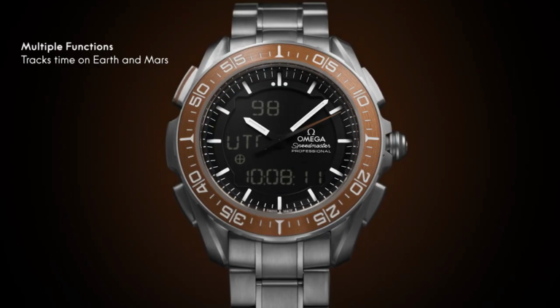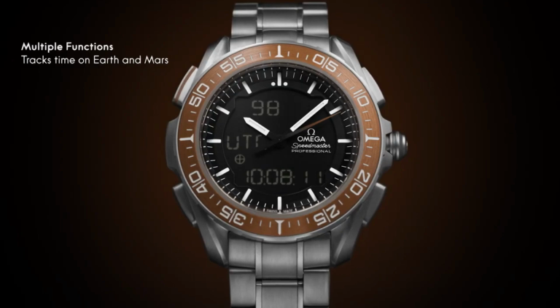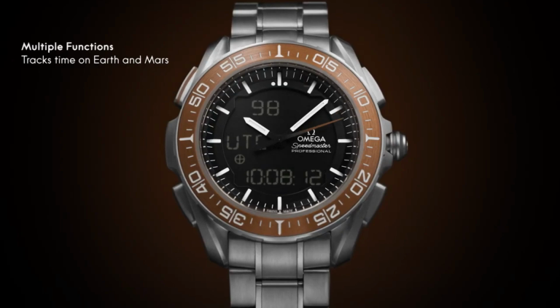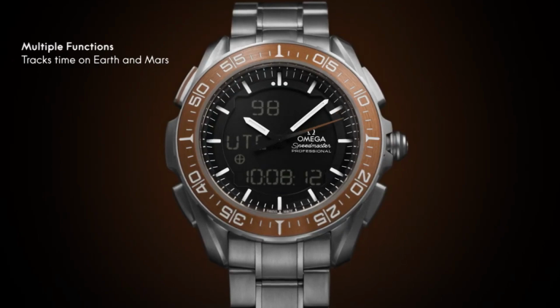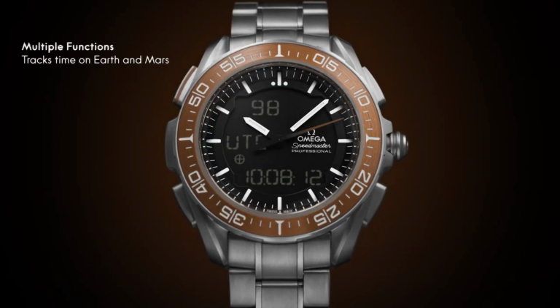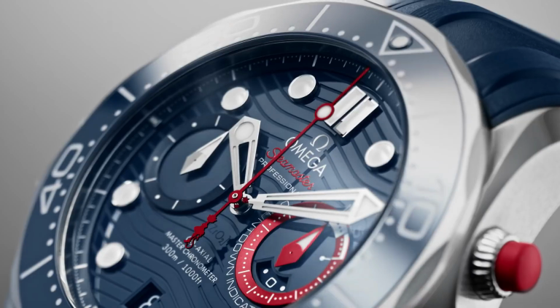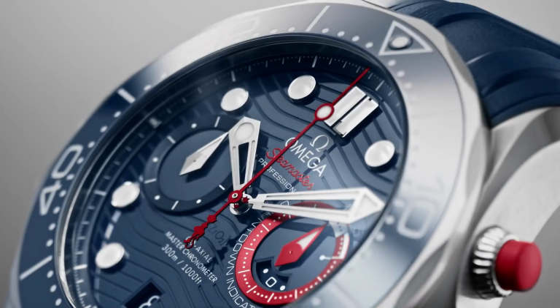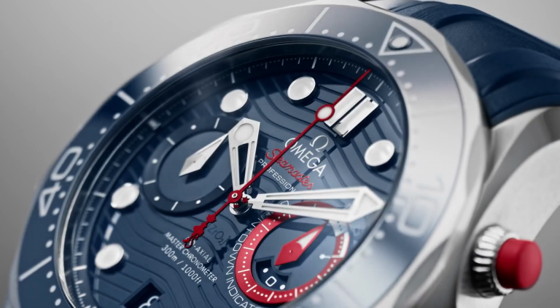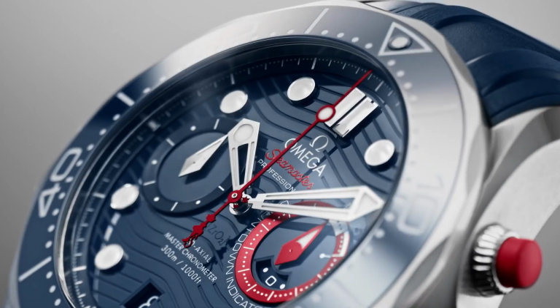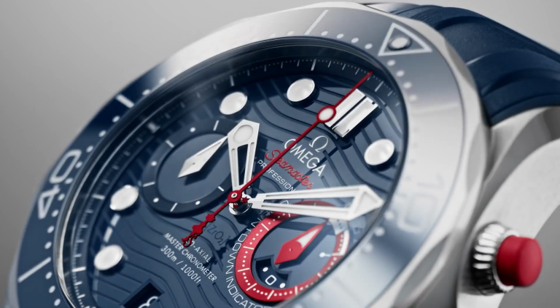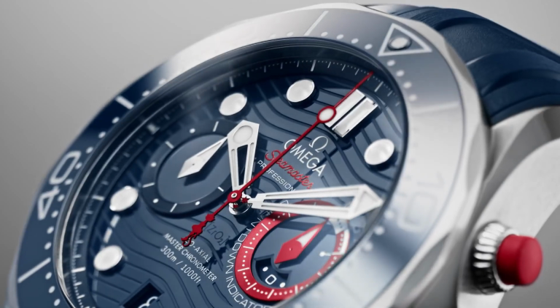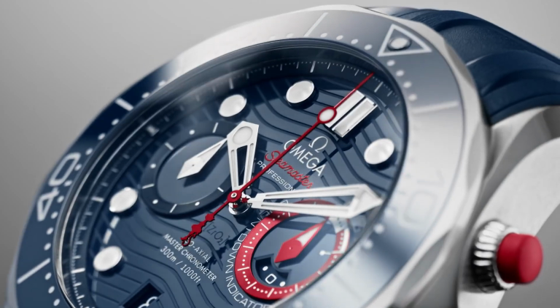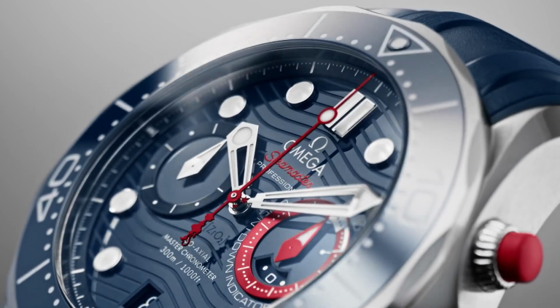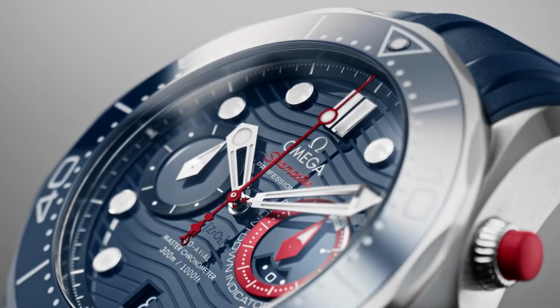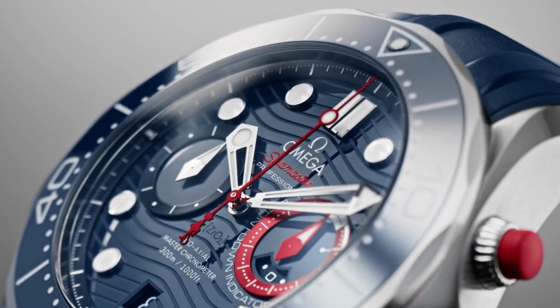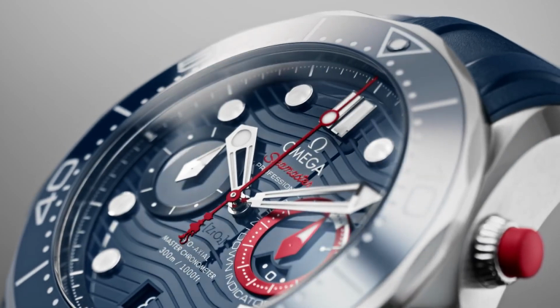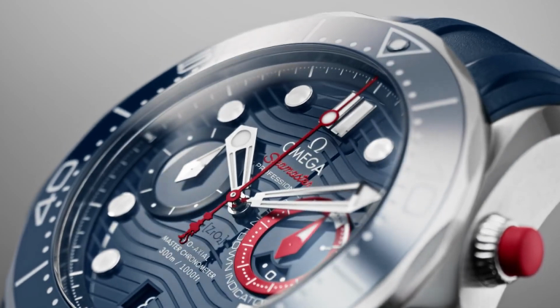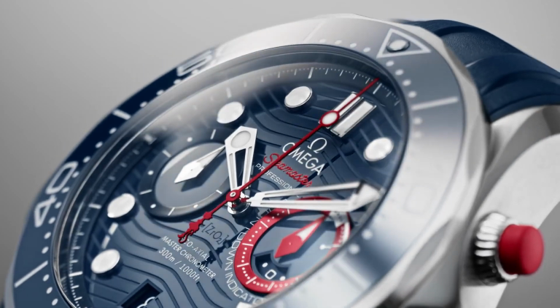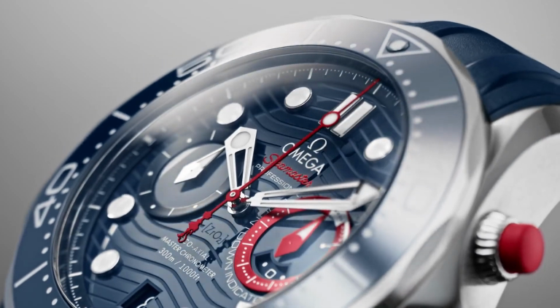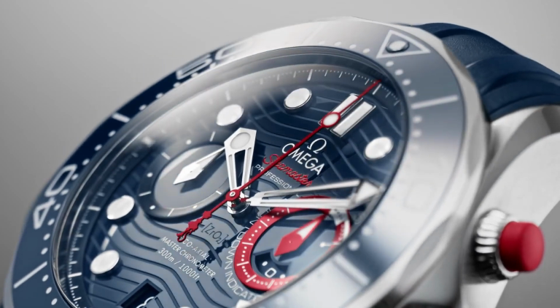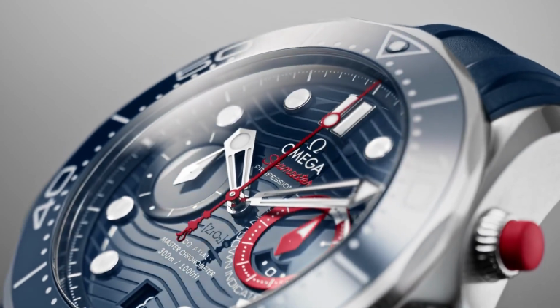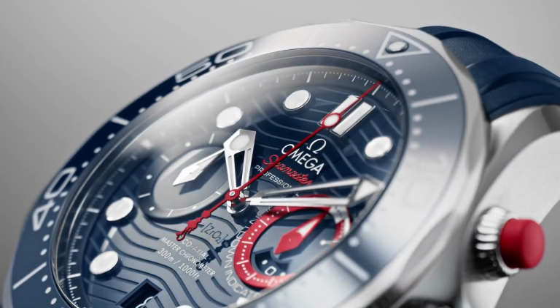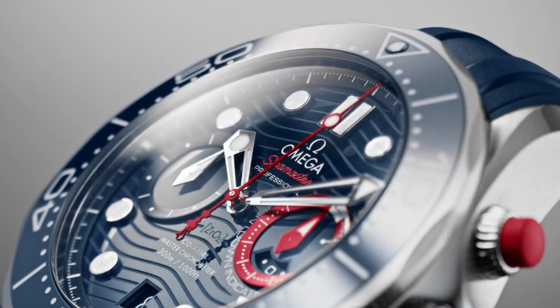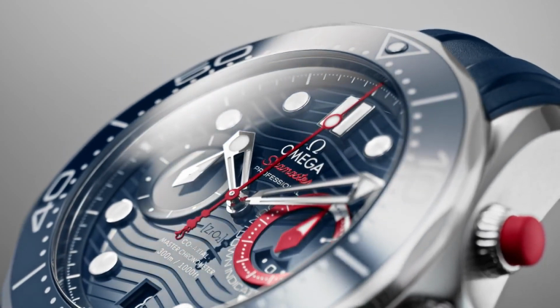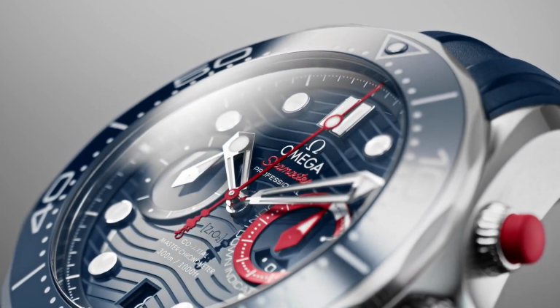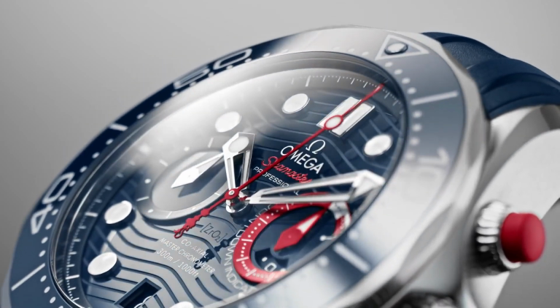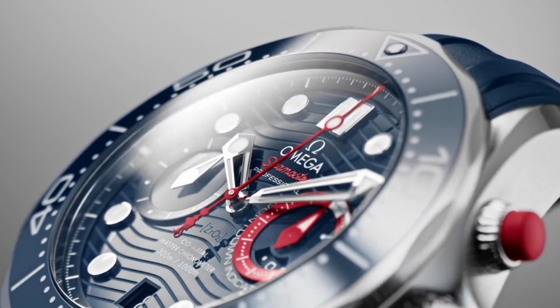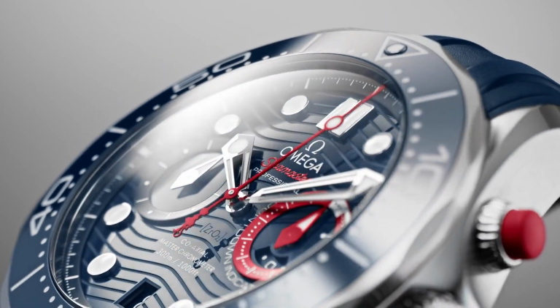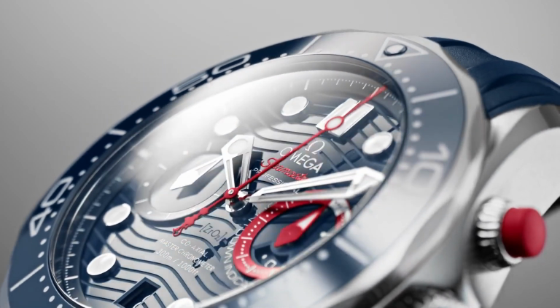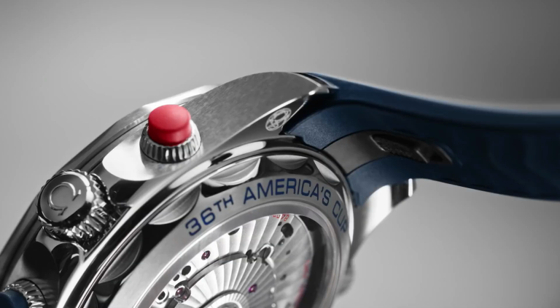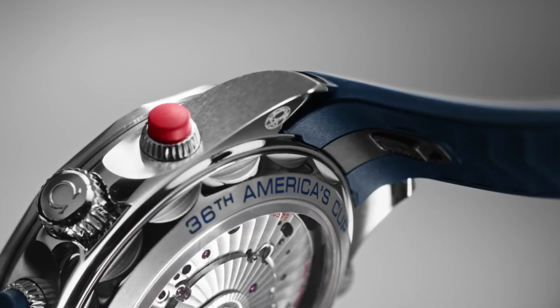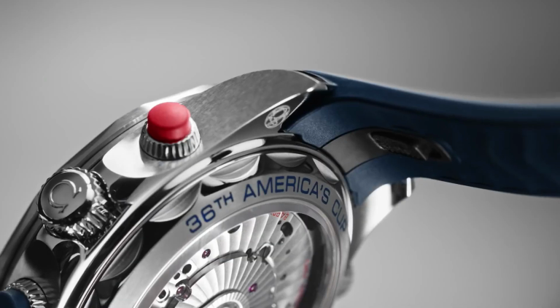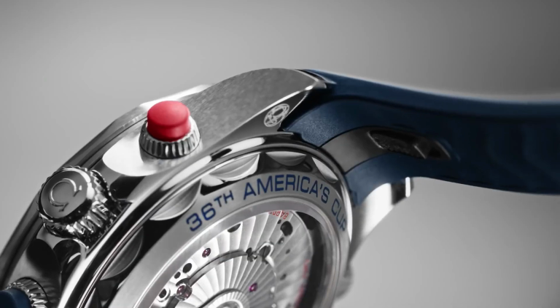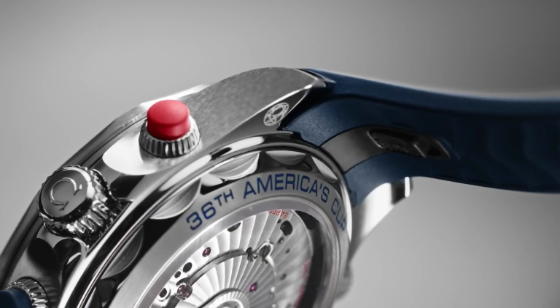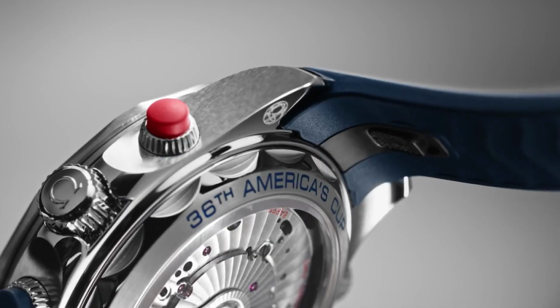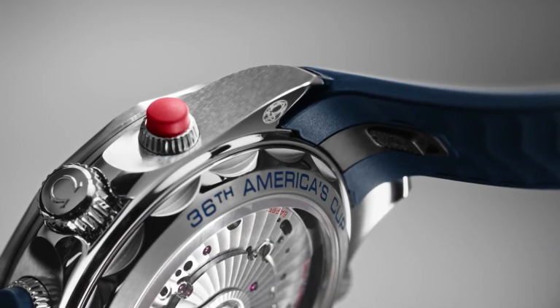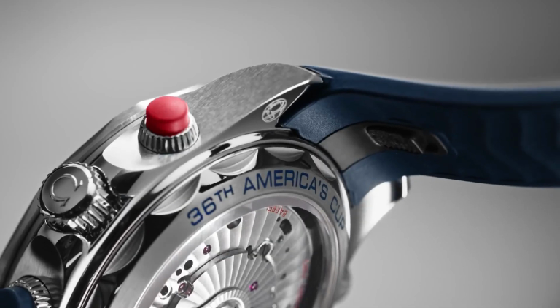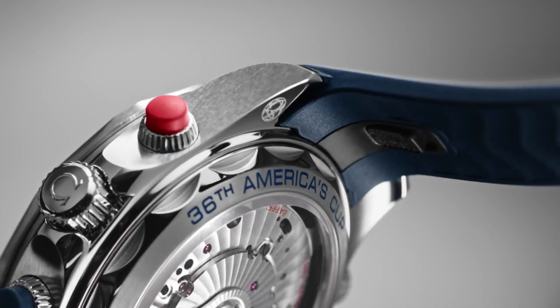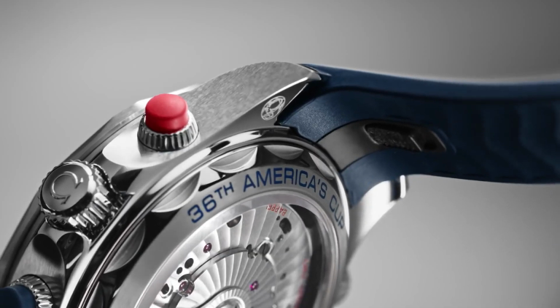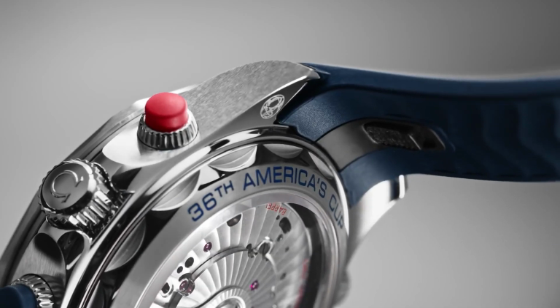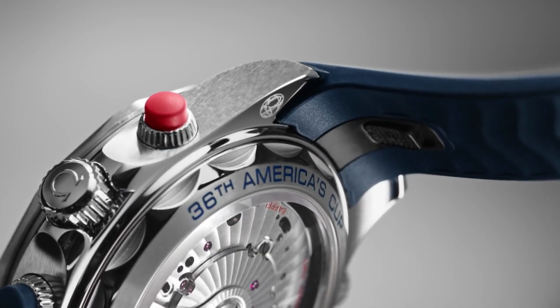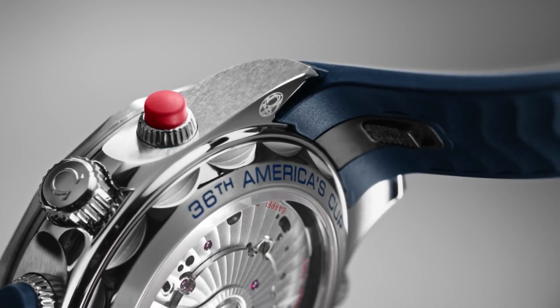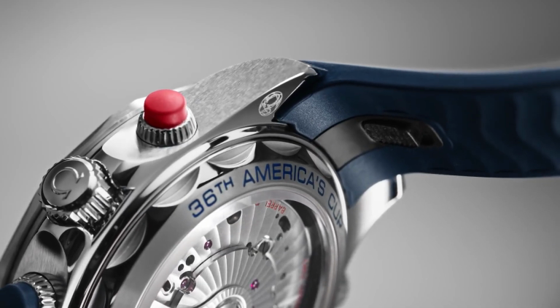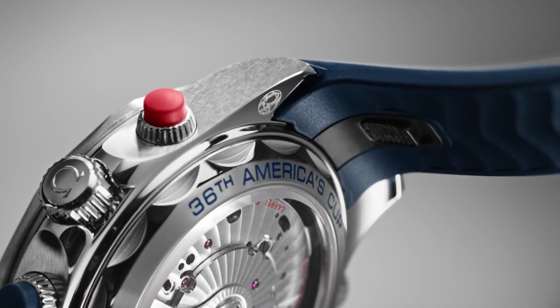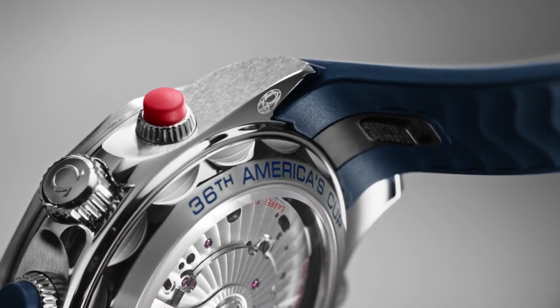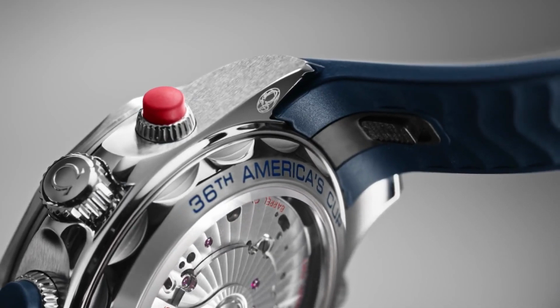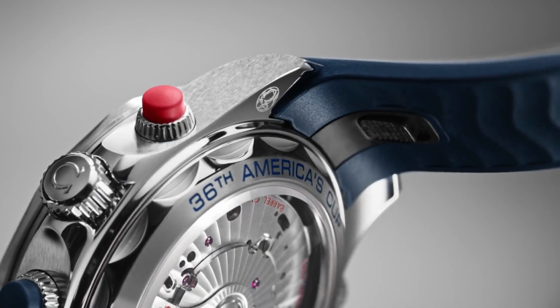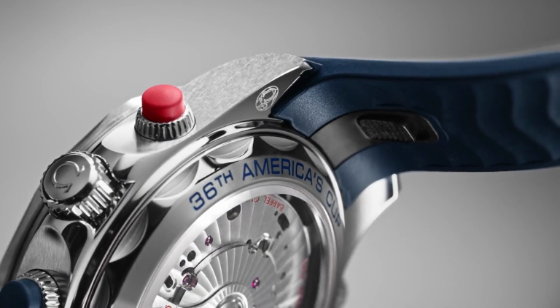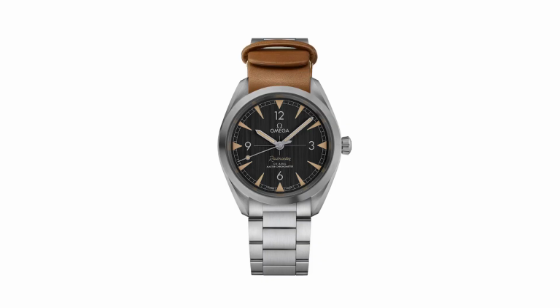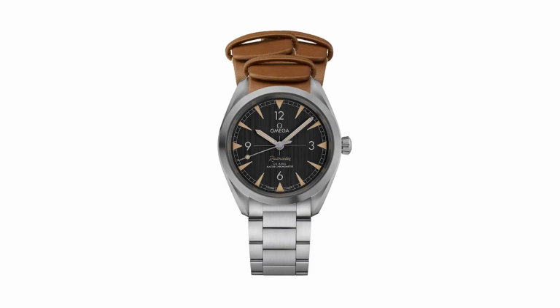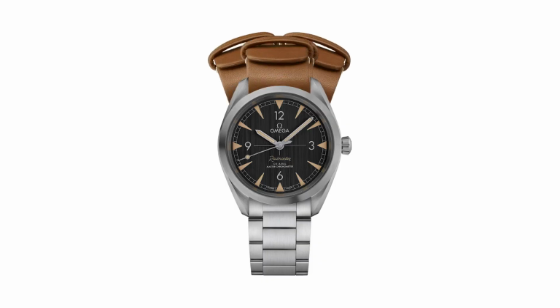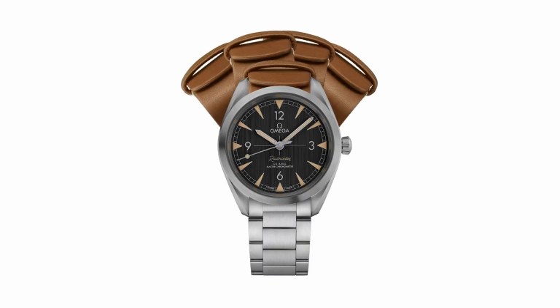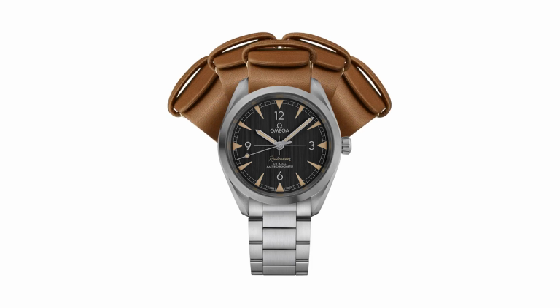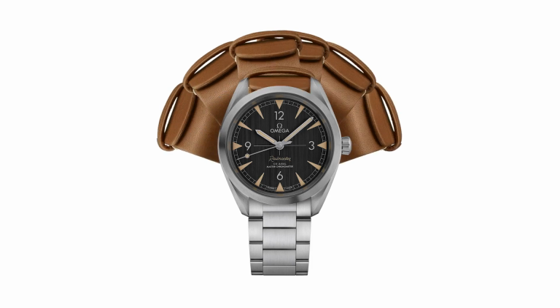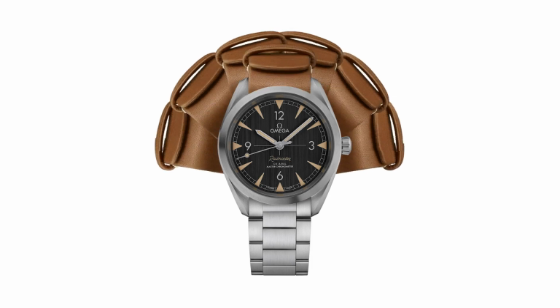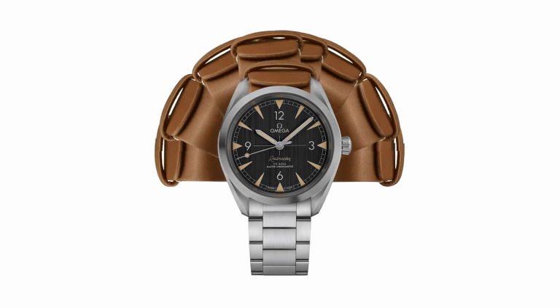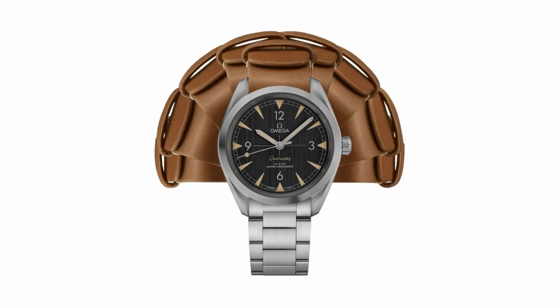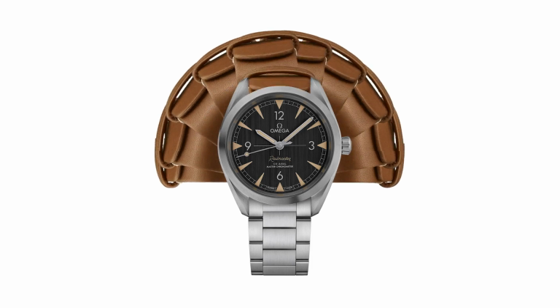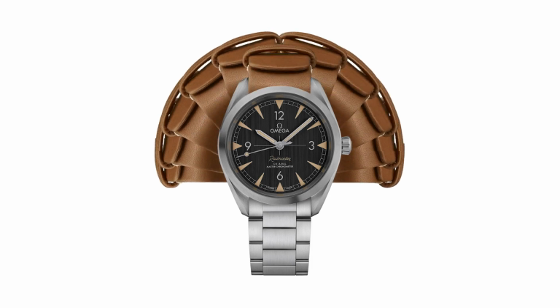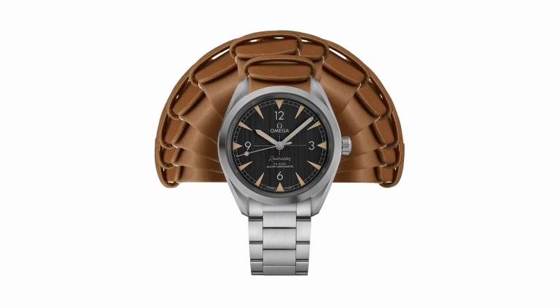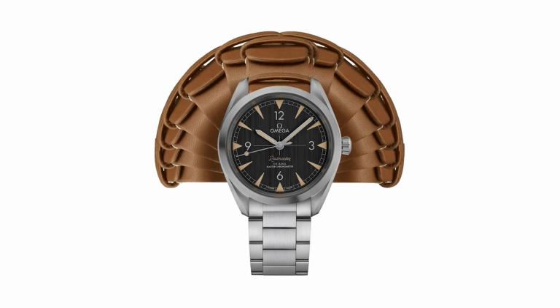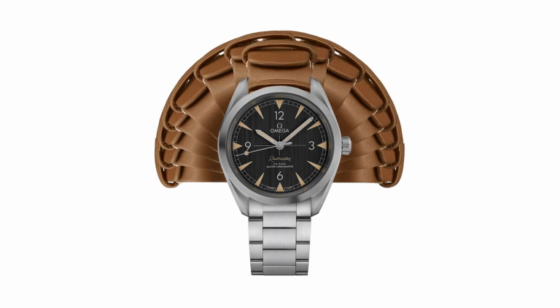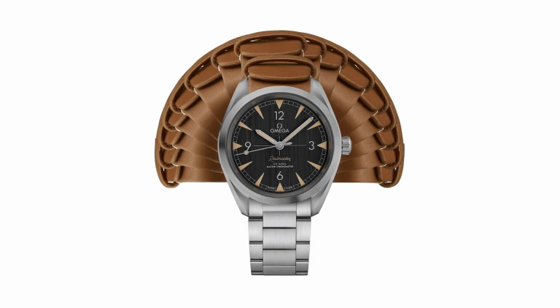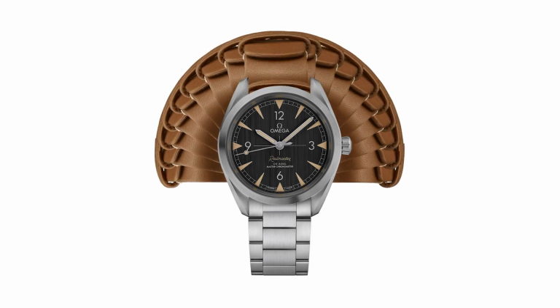If you are looking for the best new Omega watches based on specifications, you are in the right place.